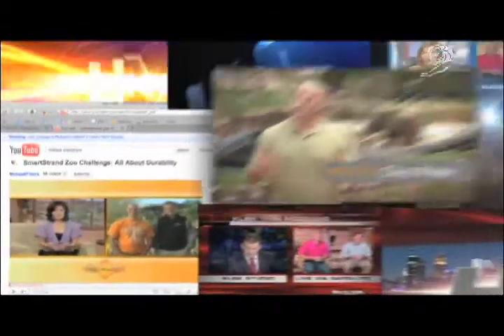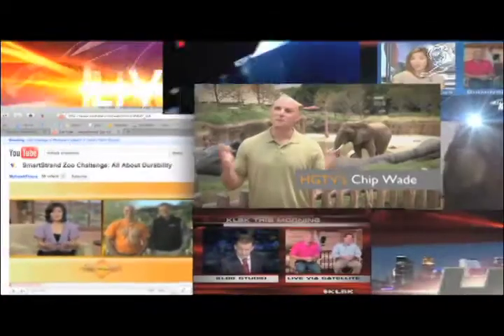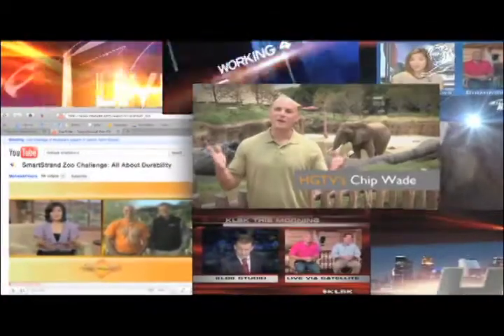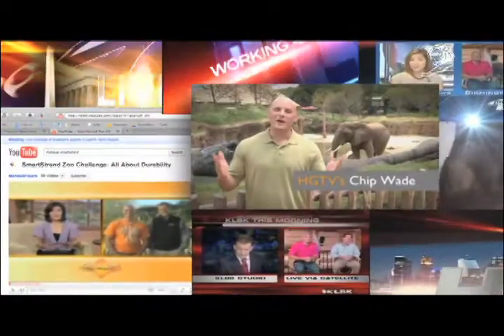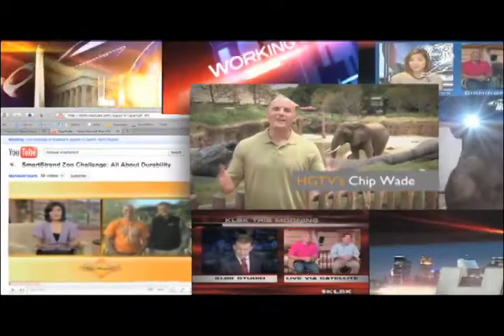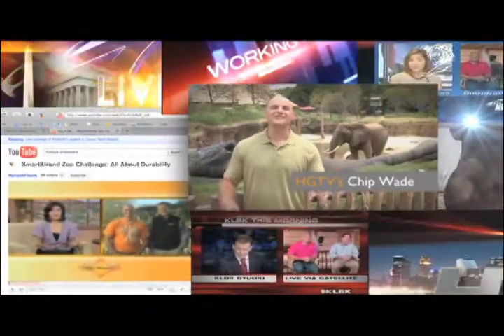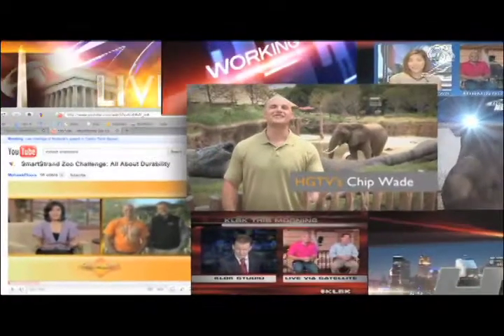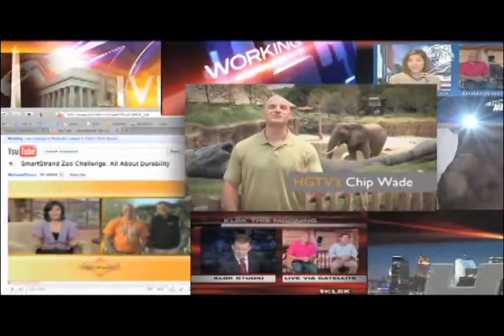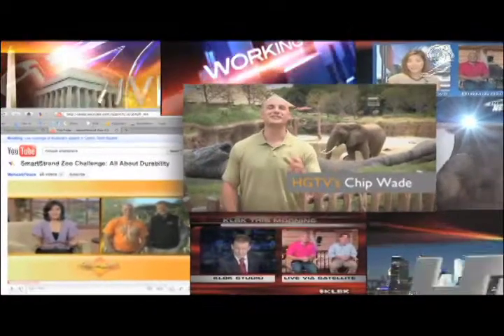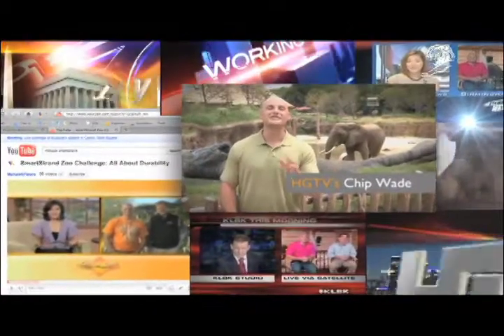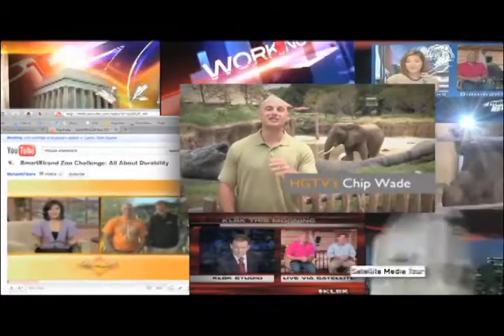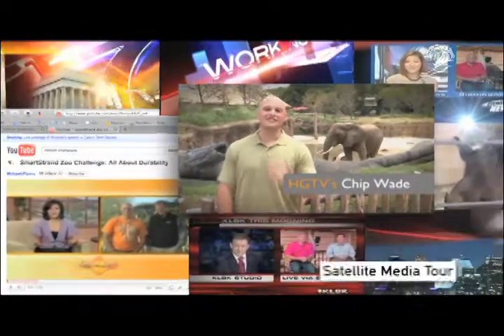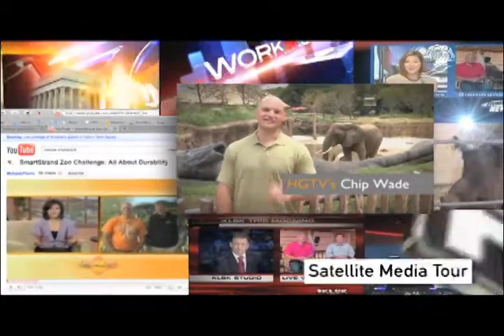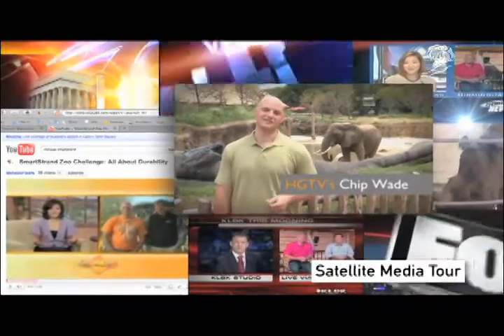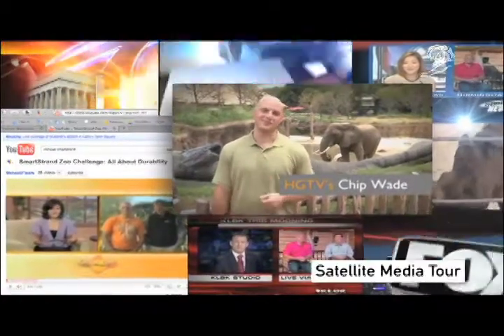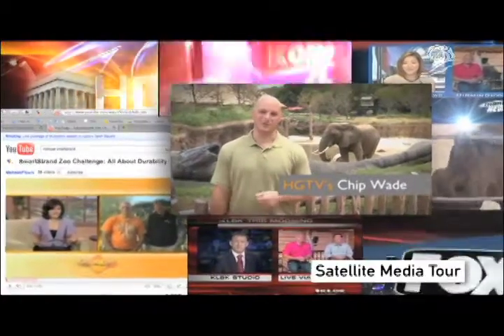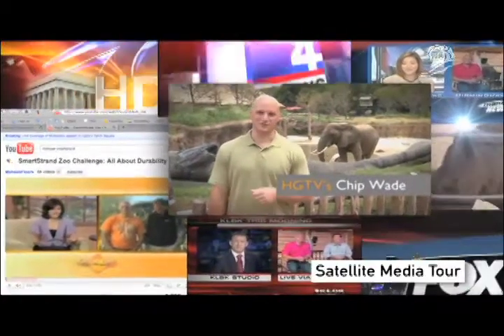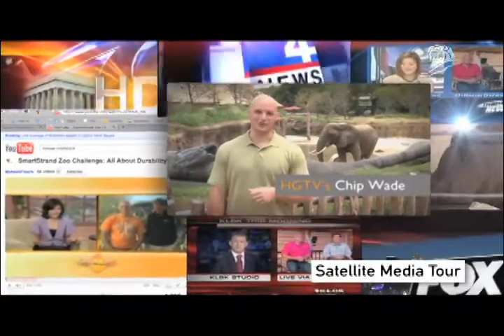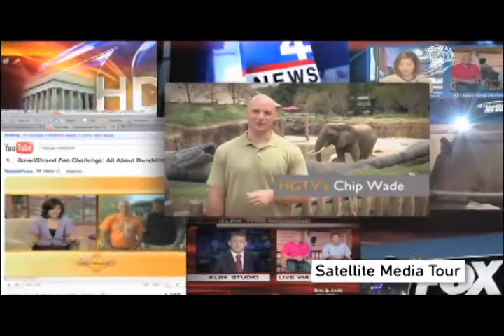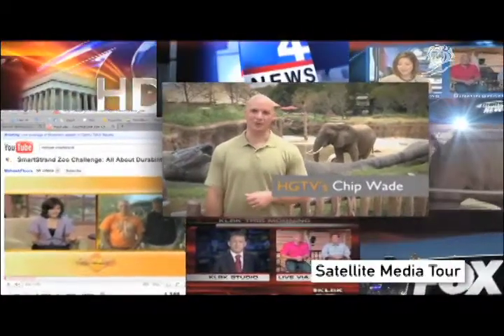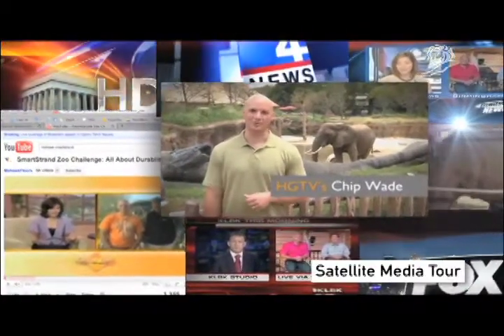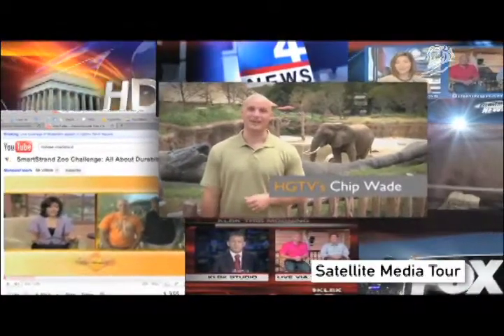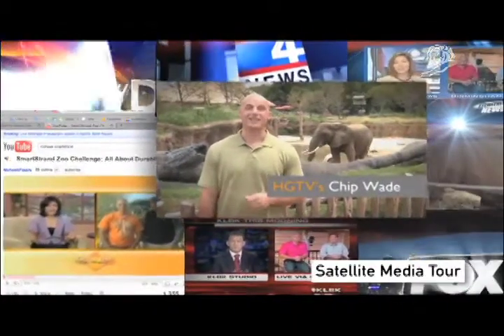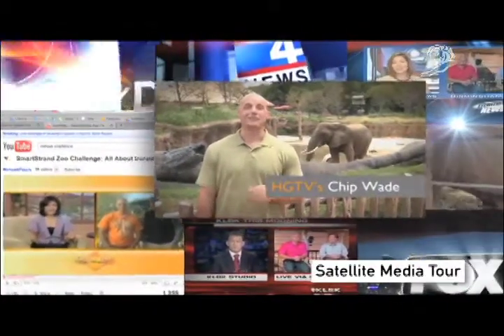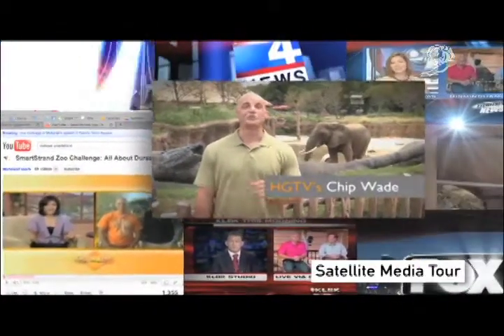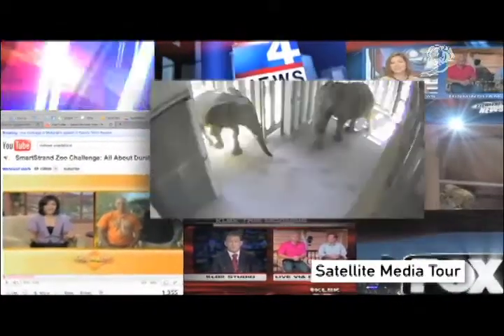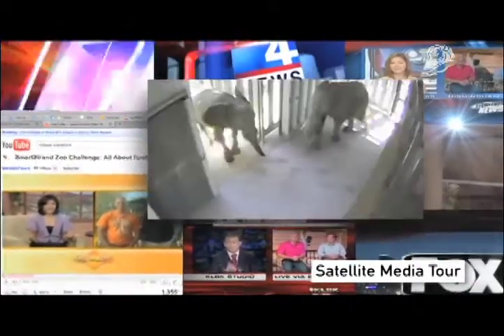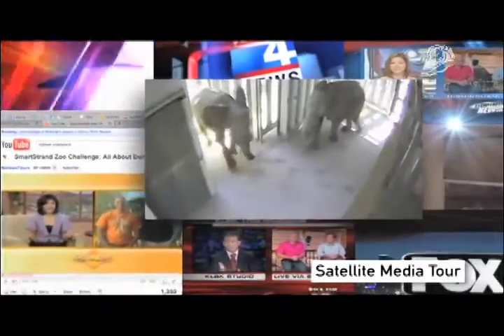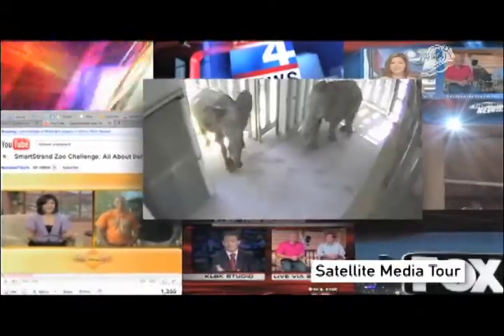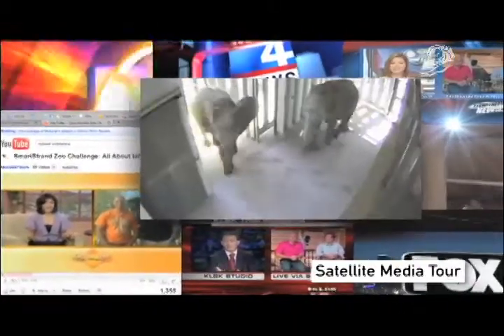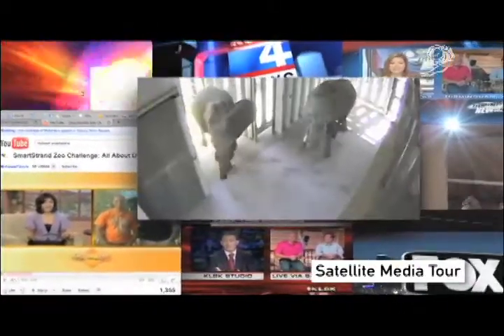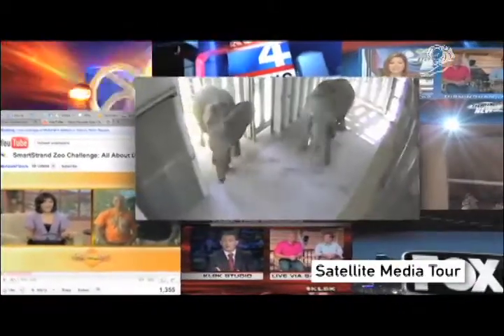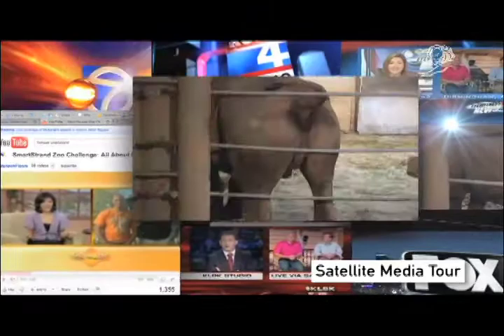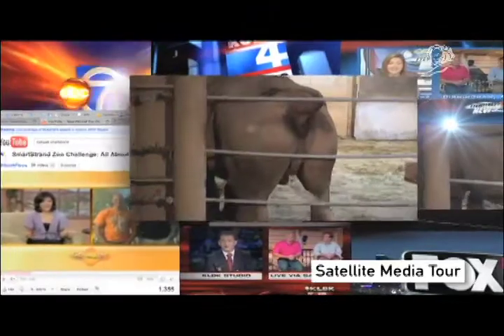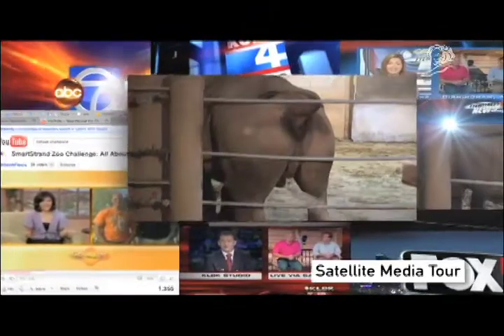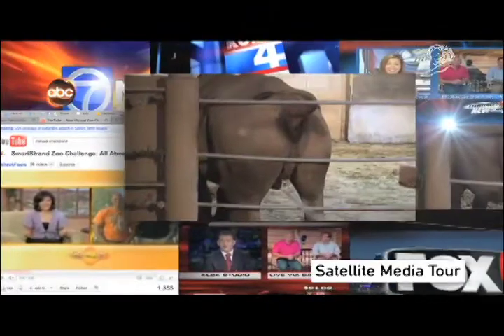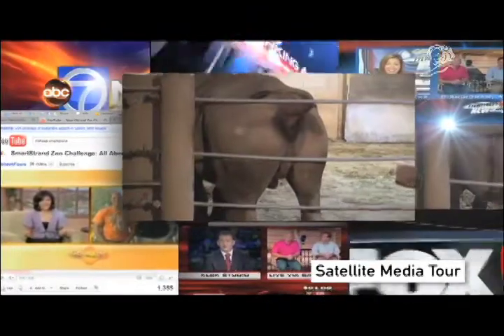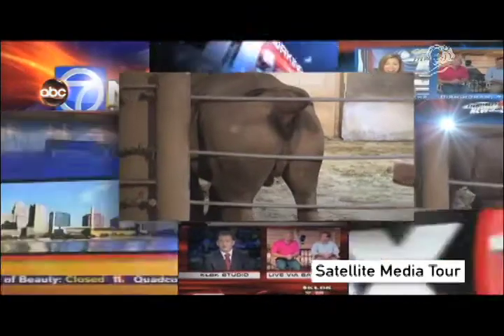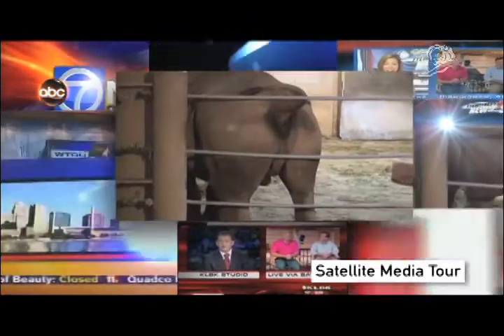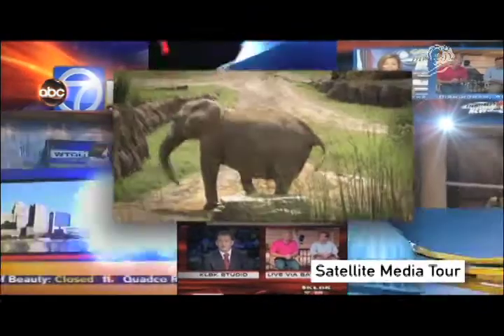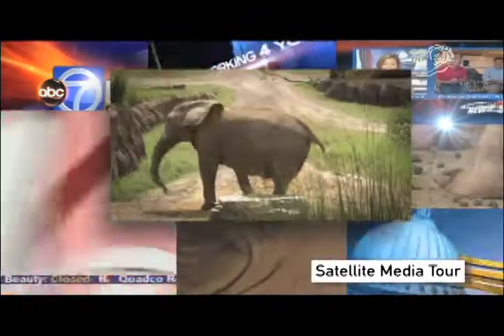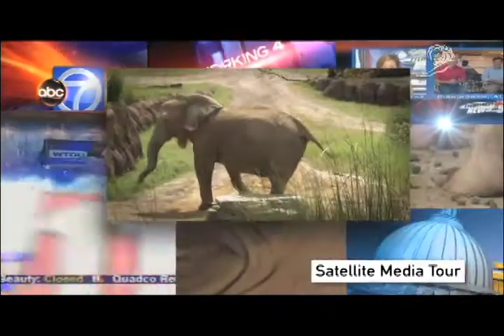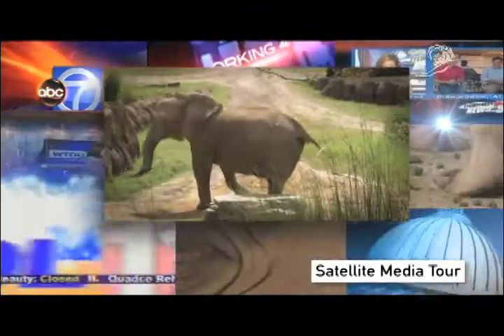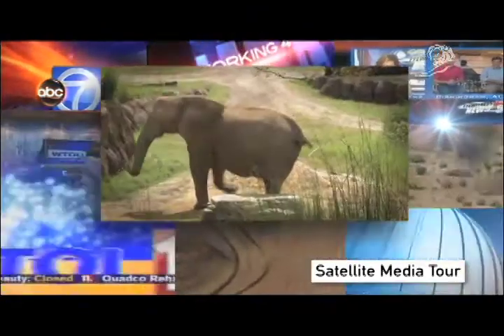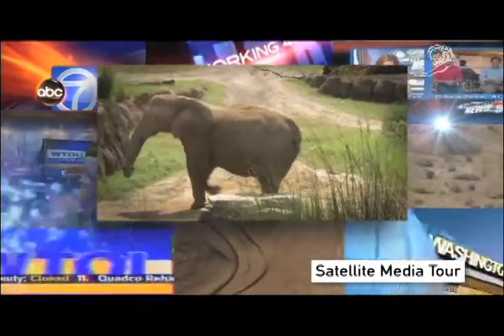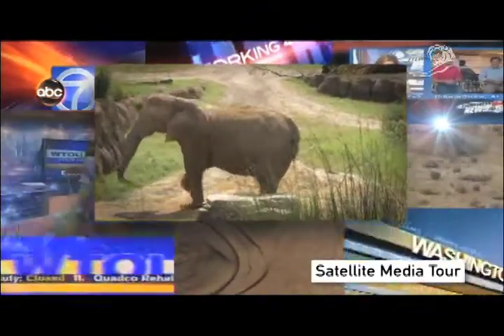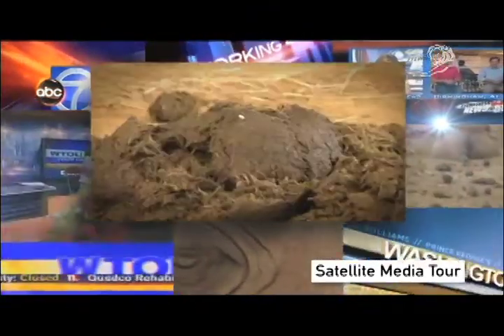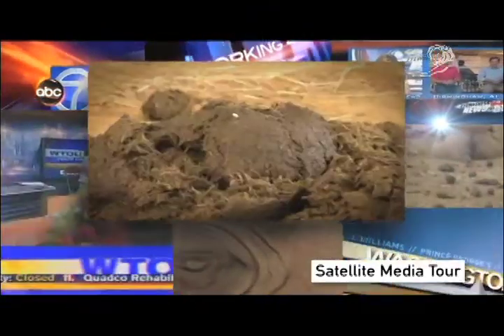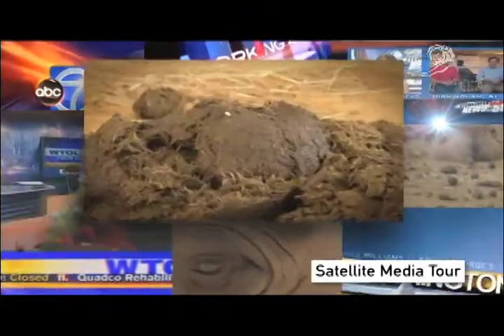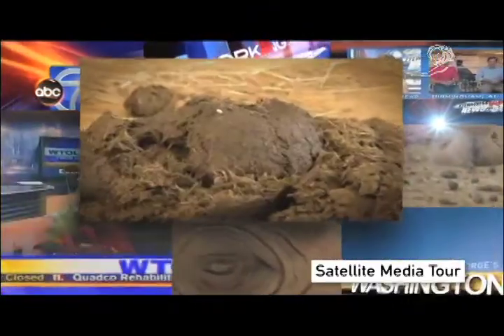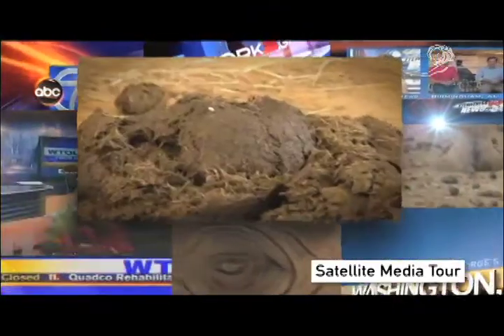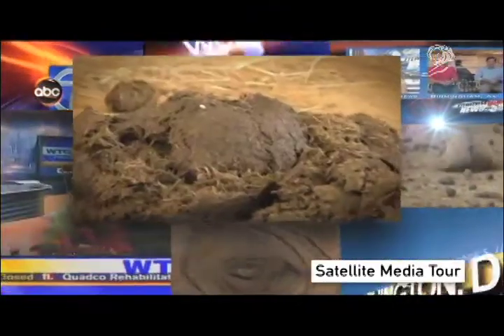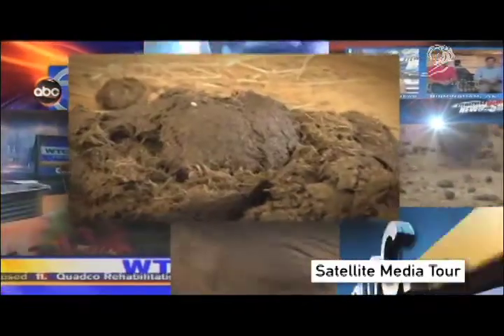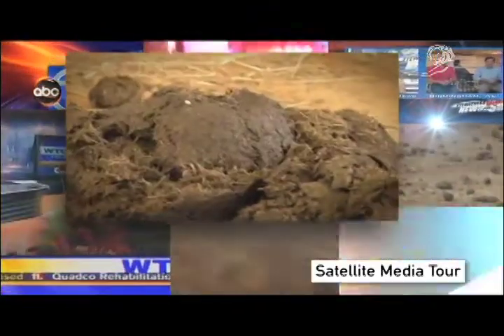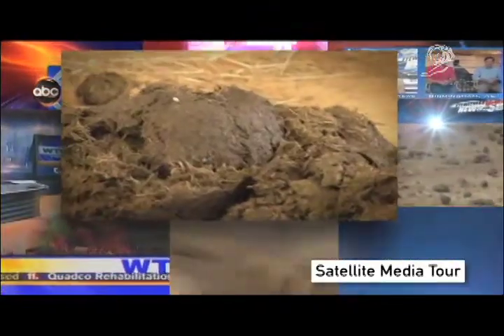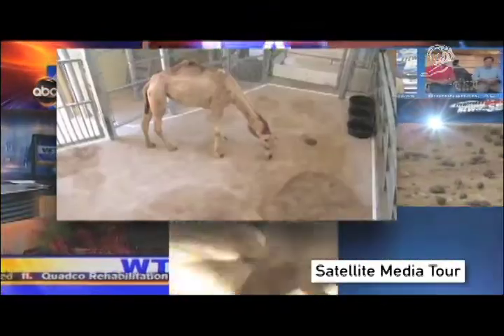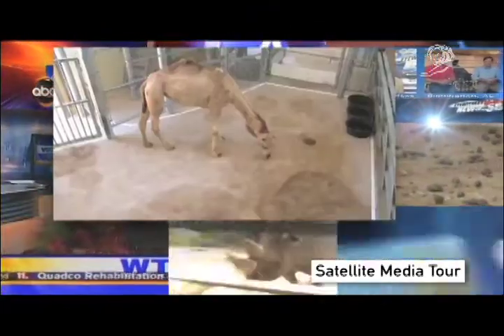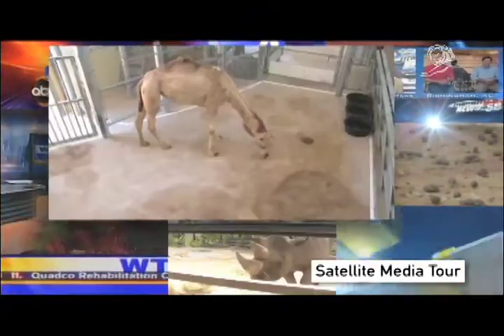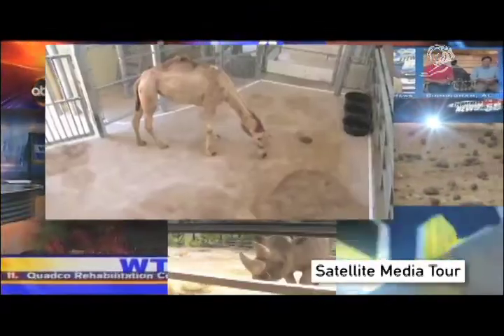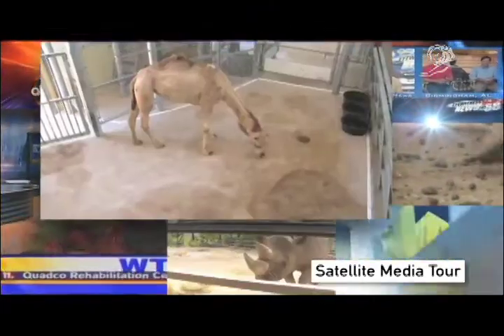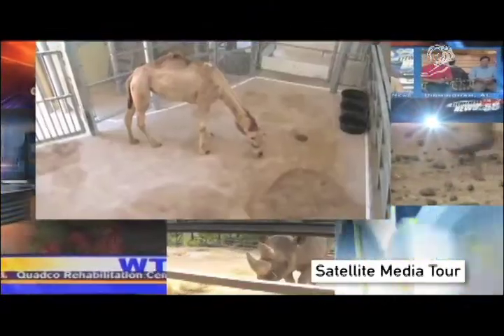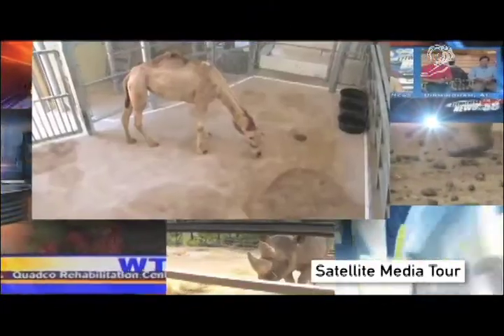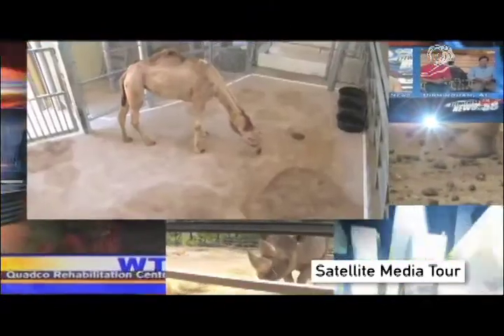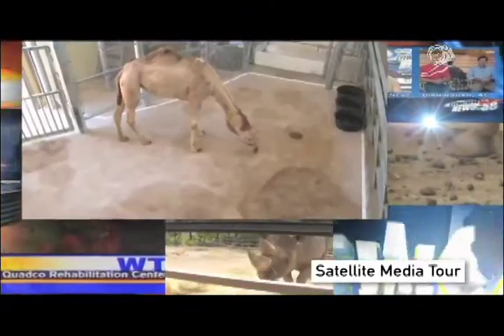What better way to test the resiliency of SmartStrand Carpet than put it under the feet of the biggest, smelliest, and messiest animals around? And that's on a good day.